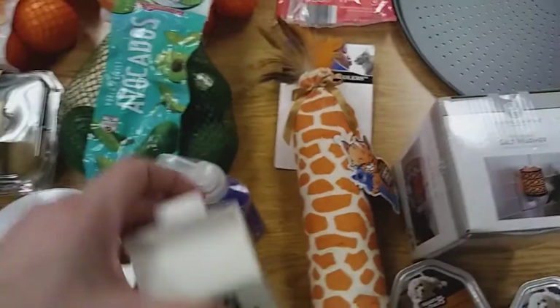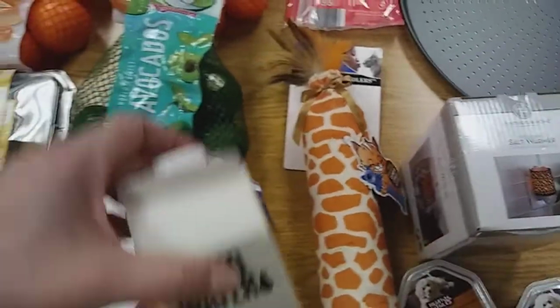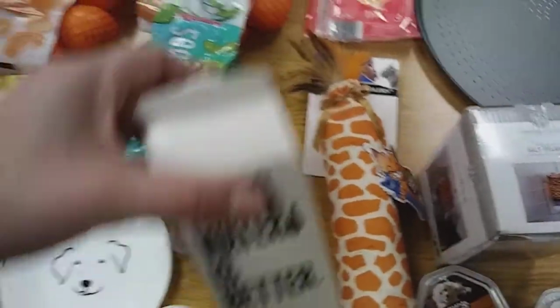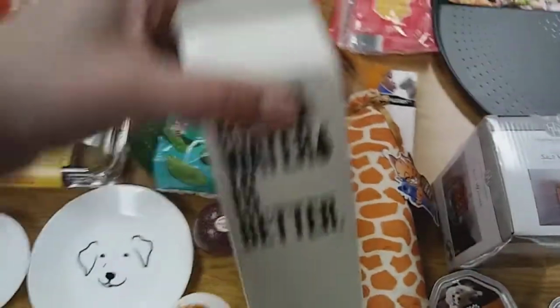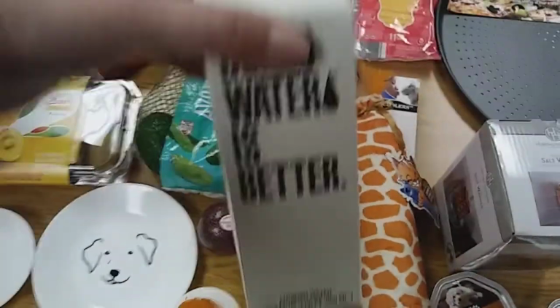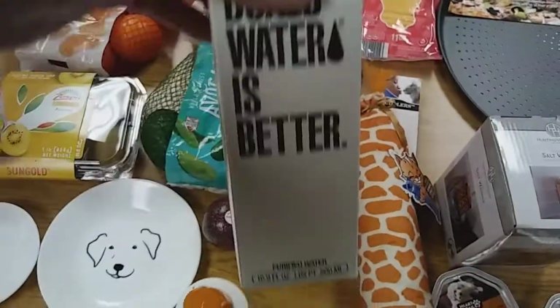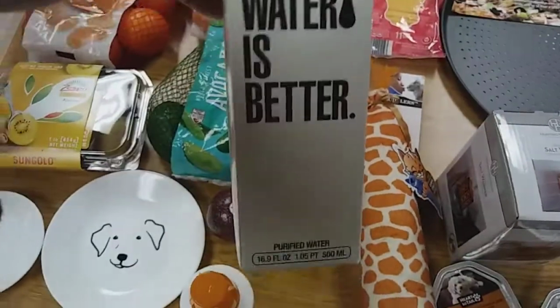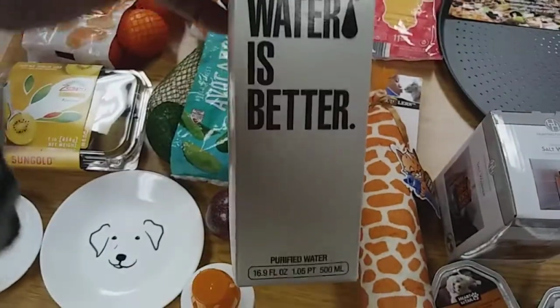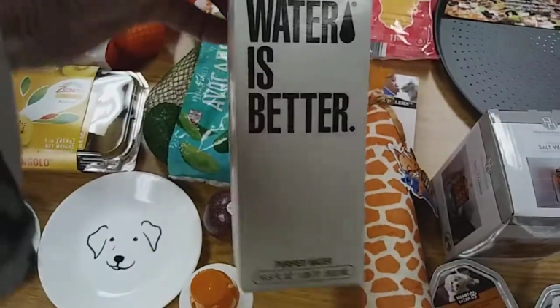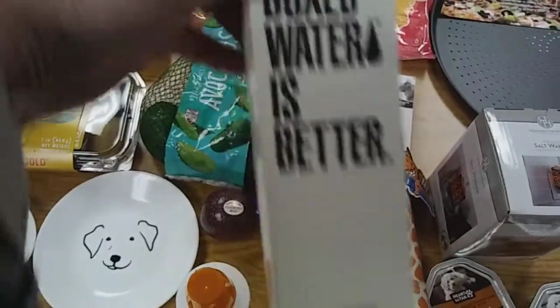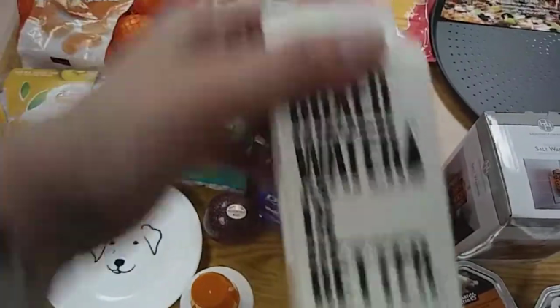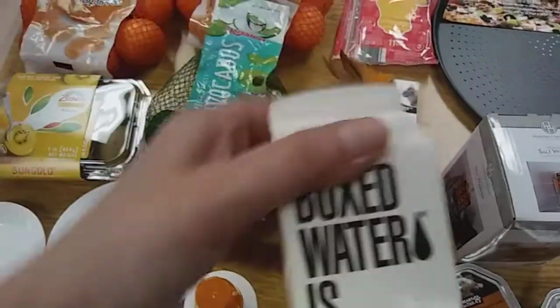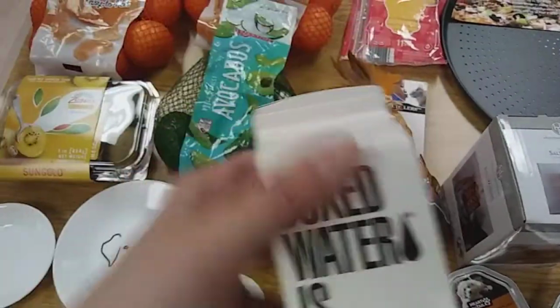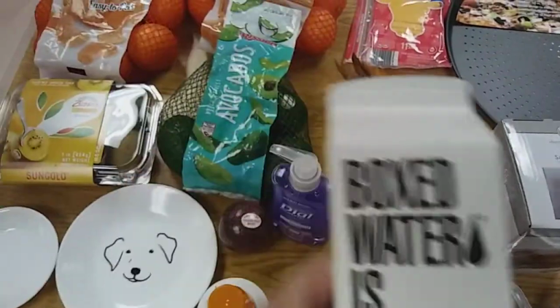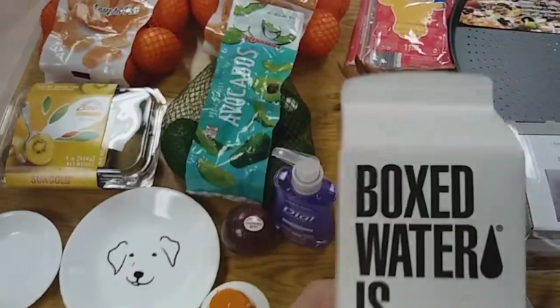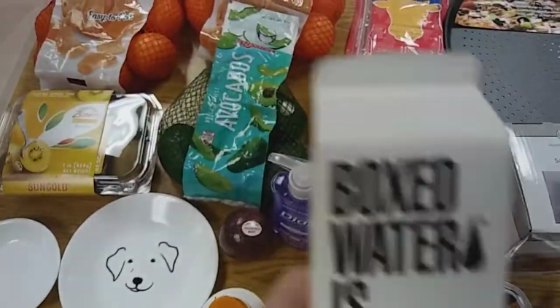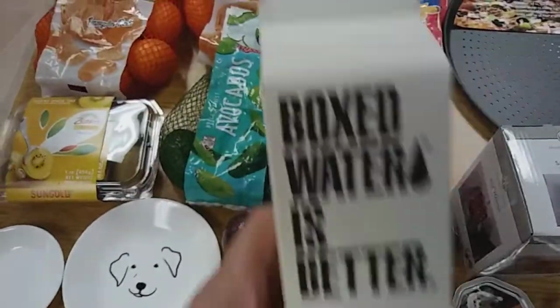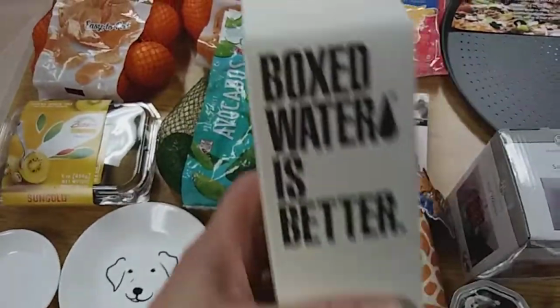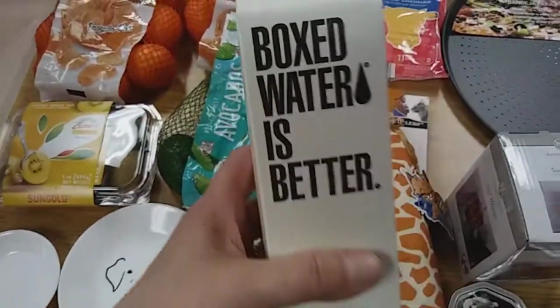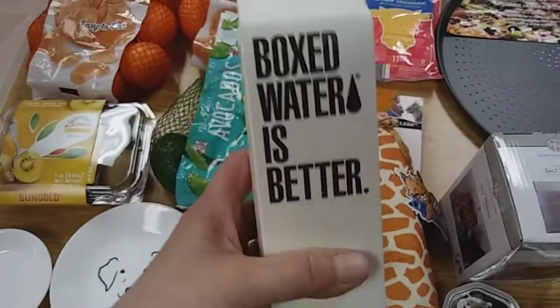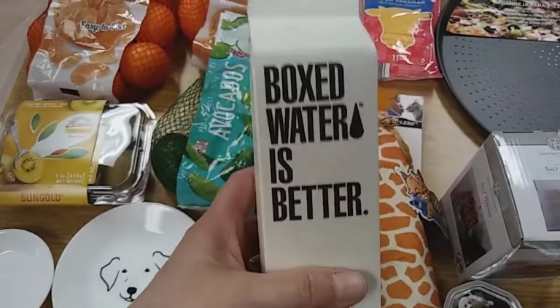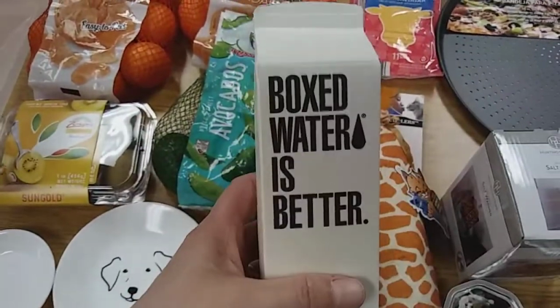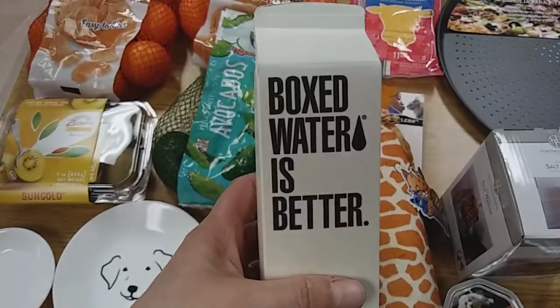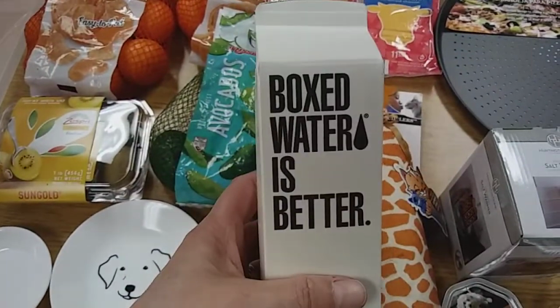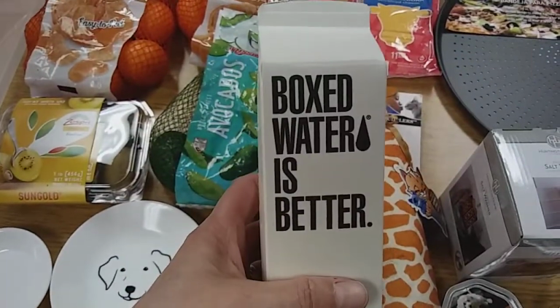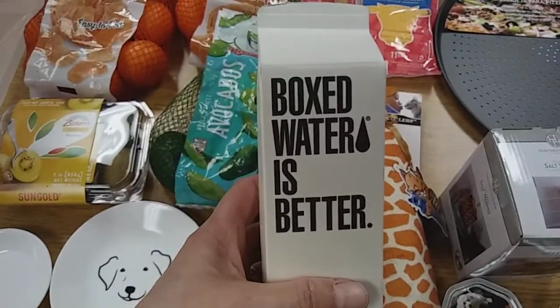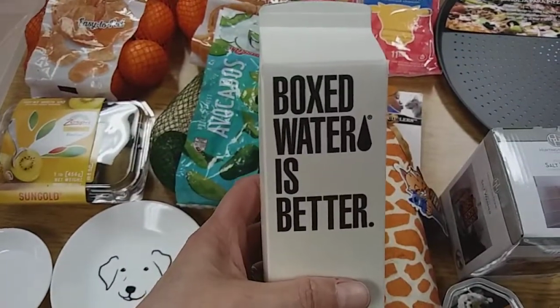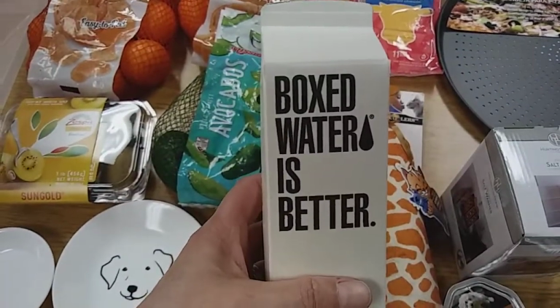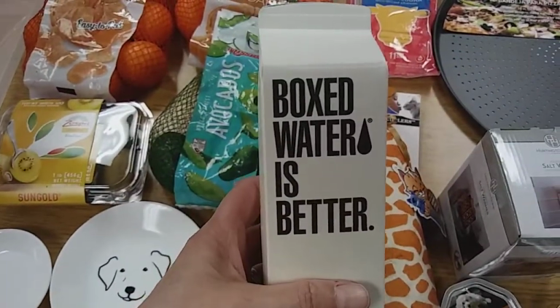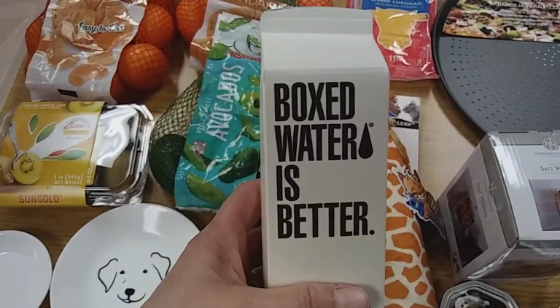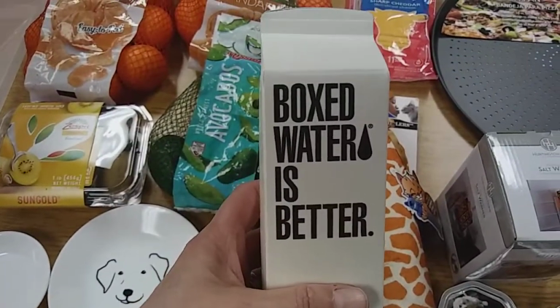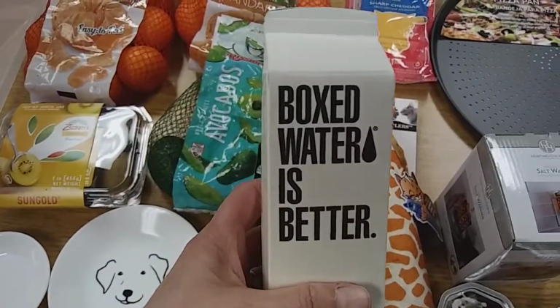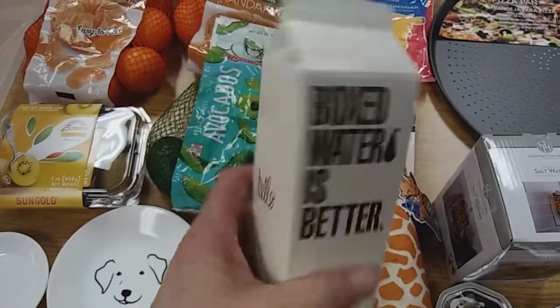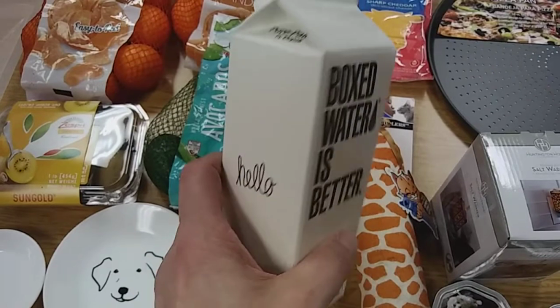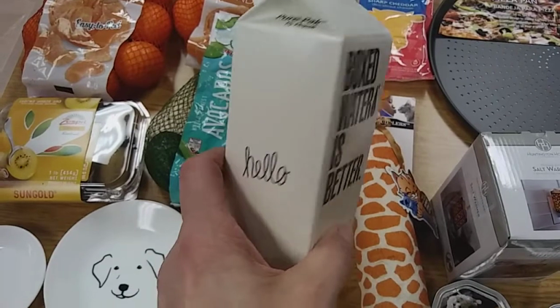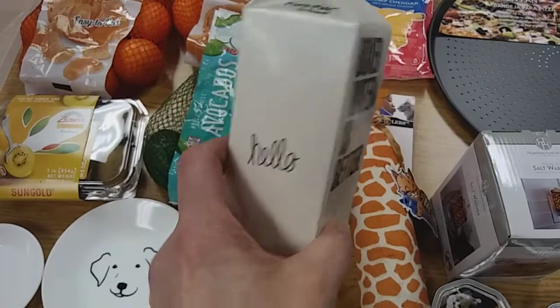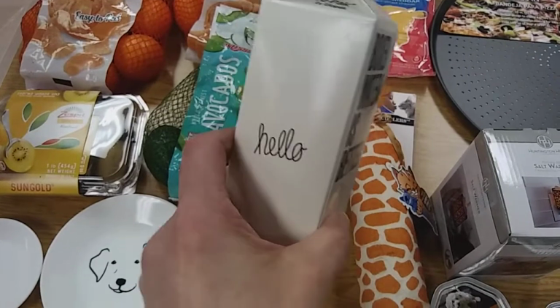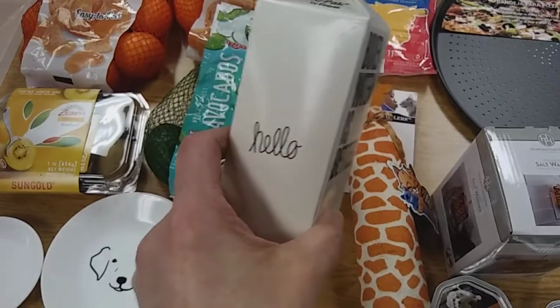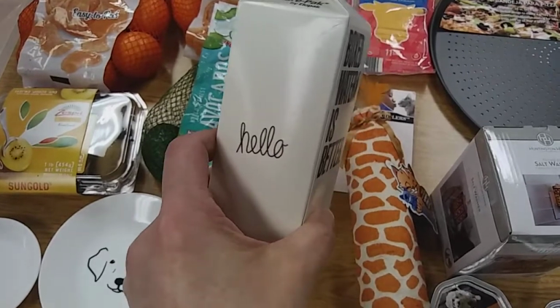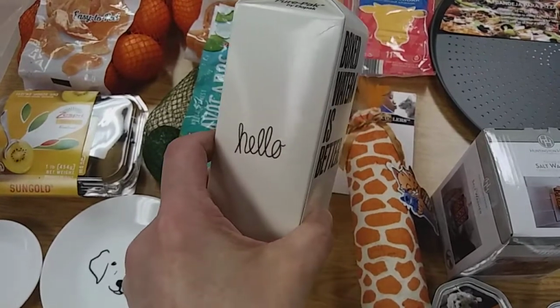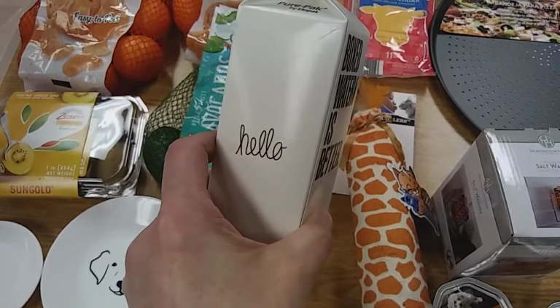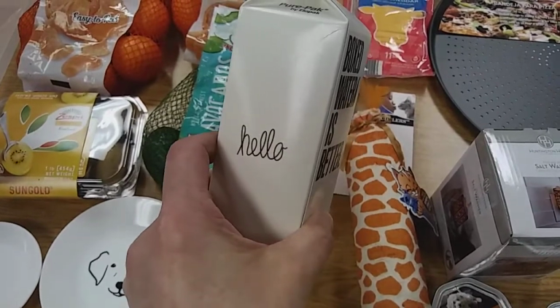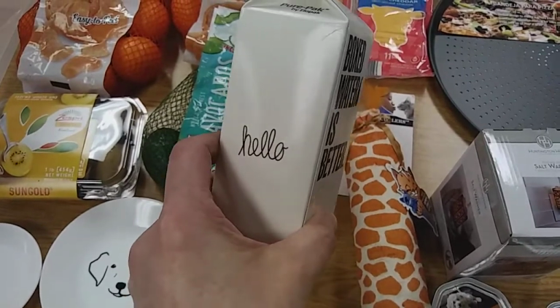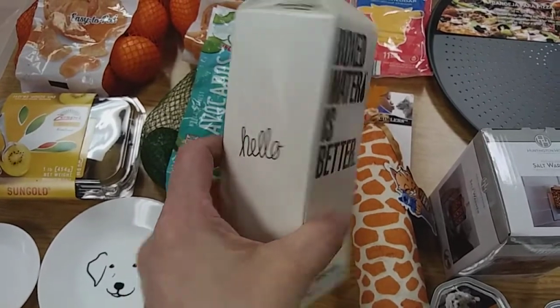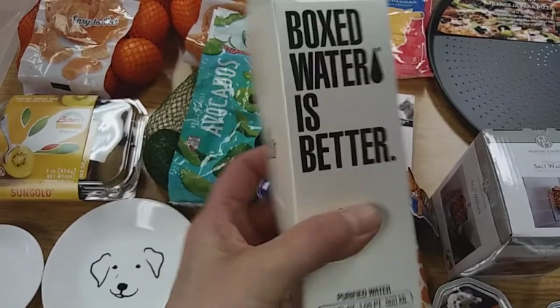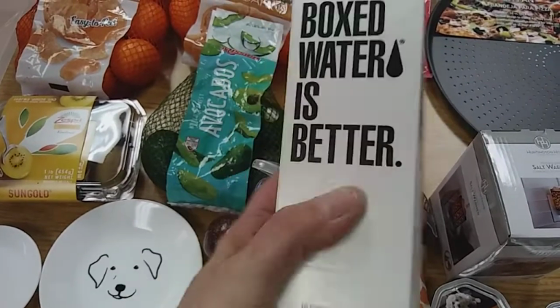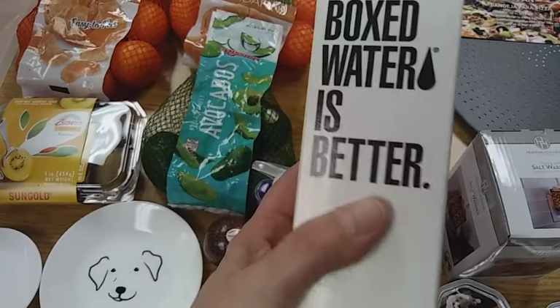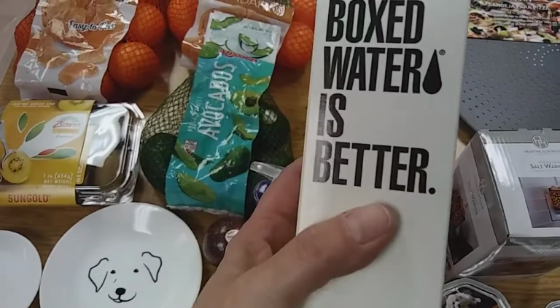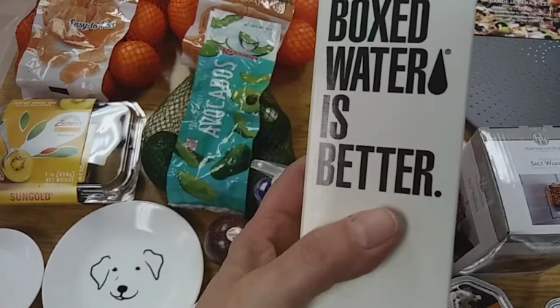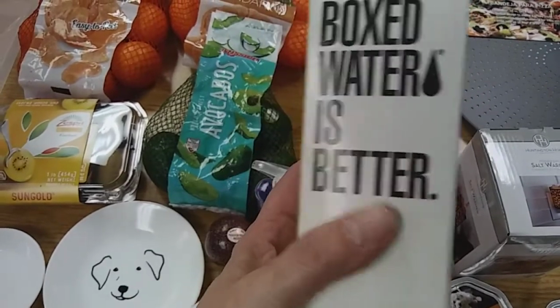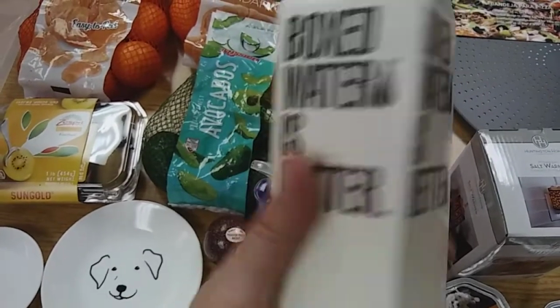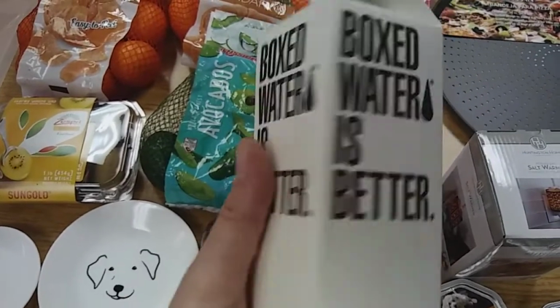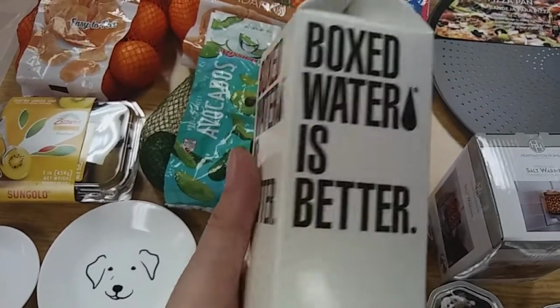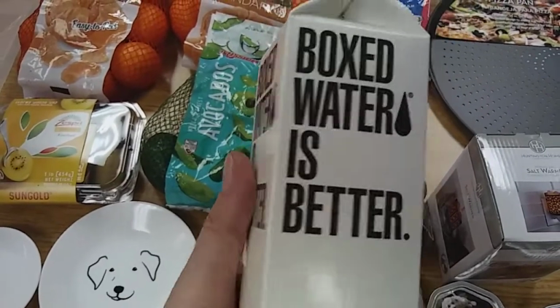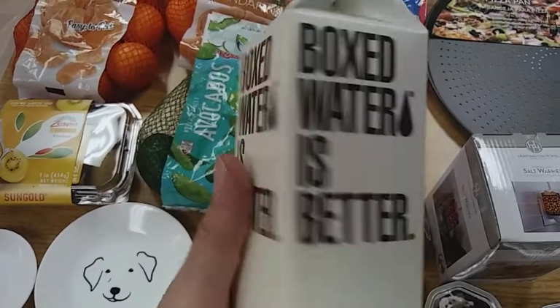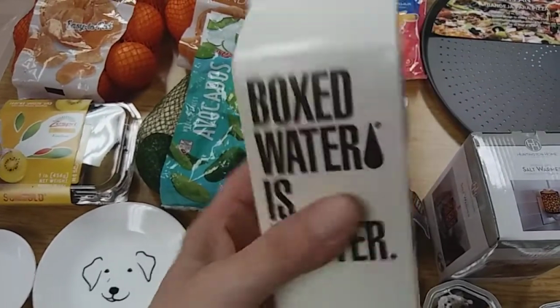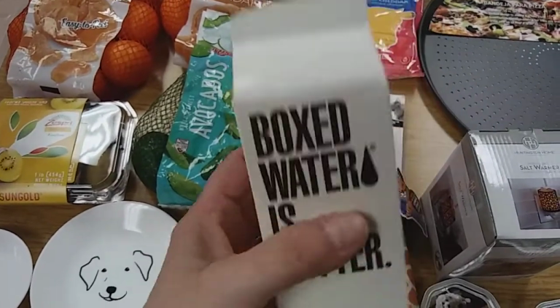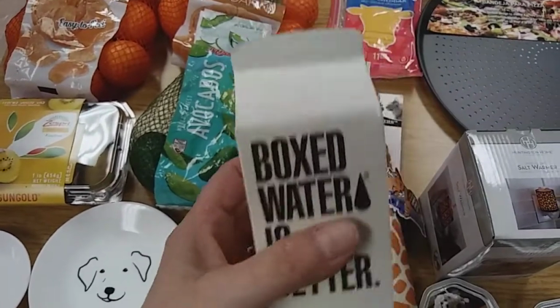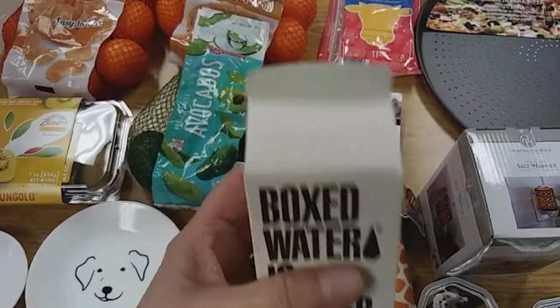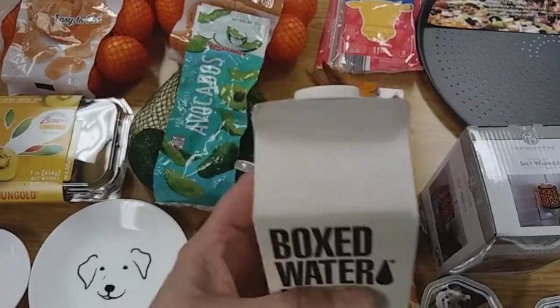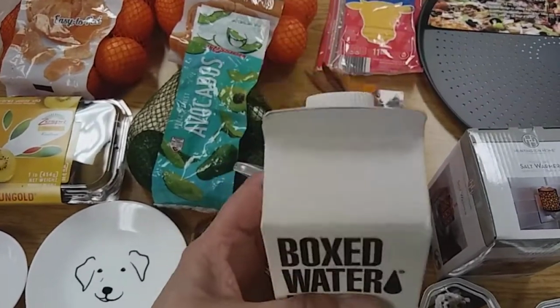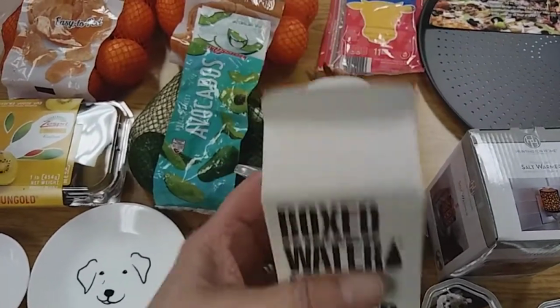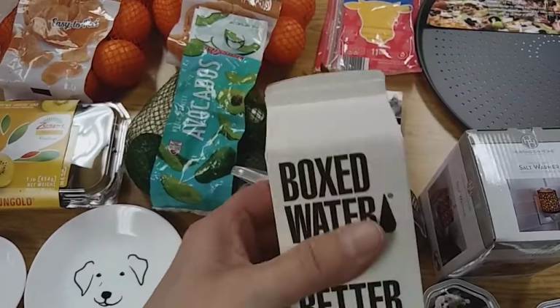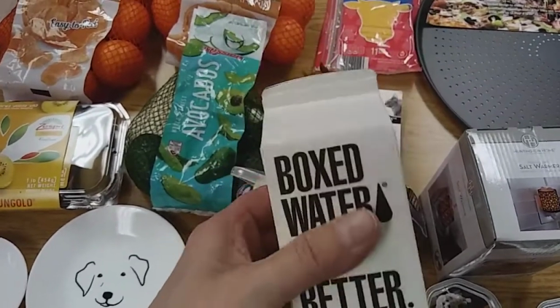Have you ever seen boxed water? It says hello on one side. I thought, what the heck, I'll give that a try.